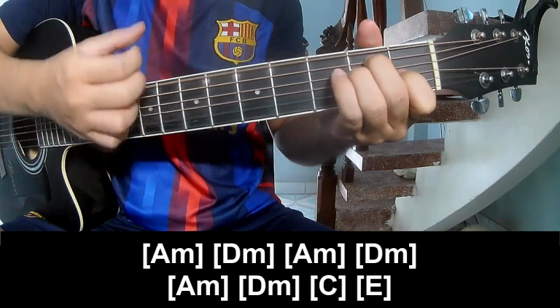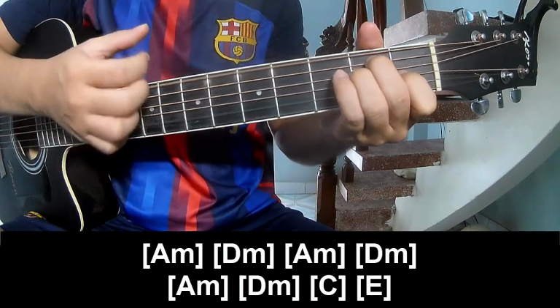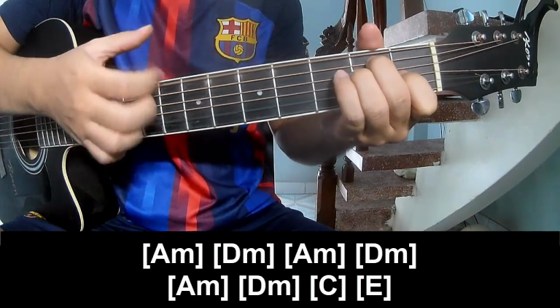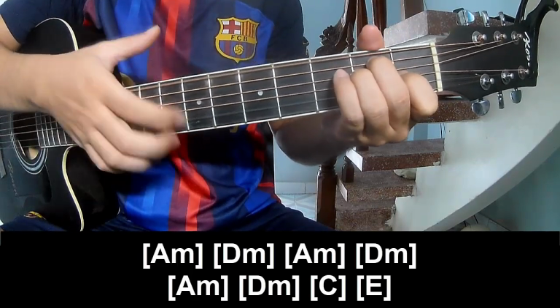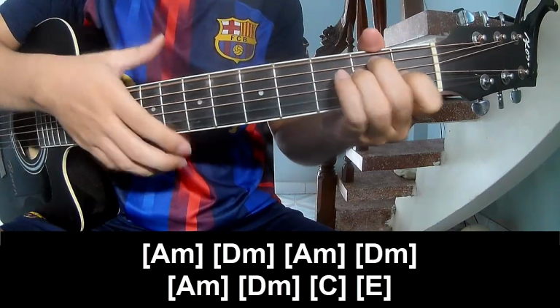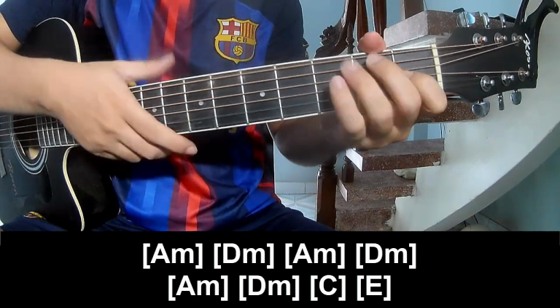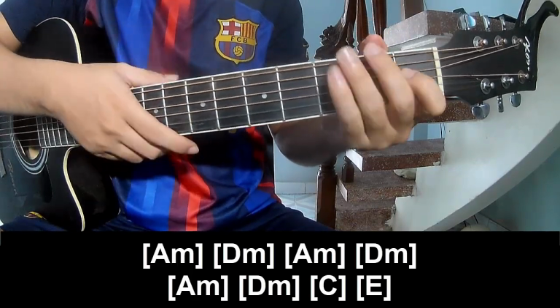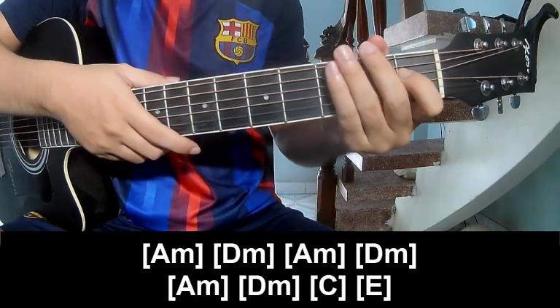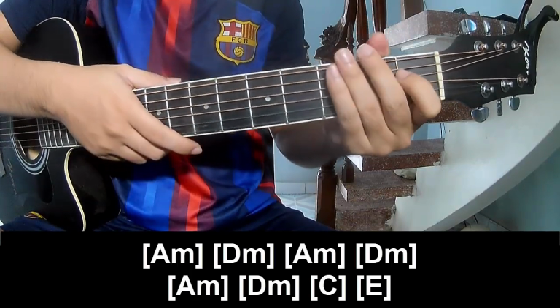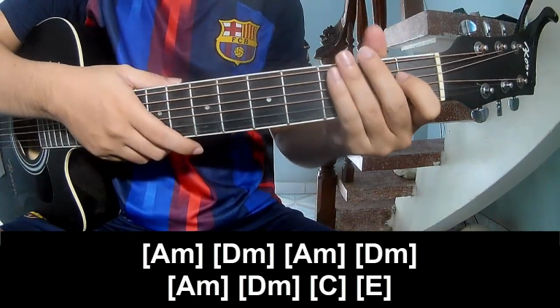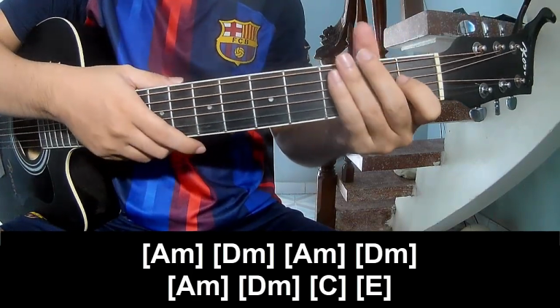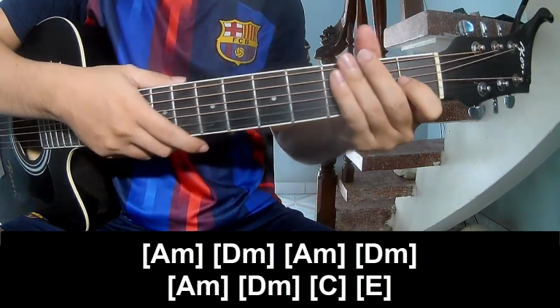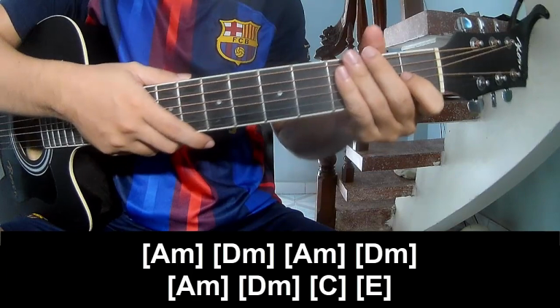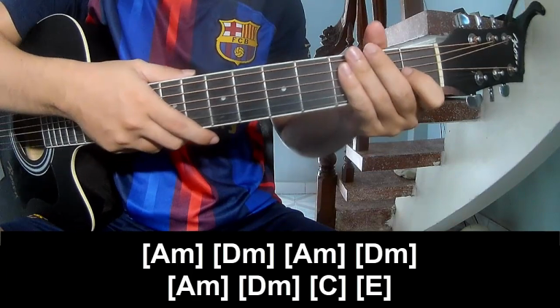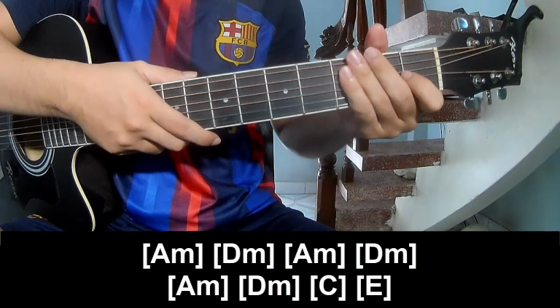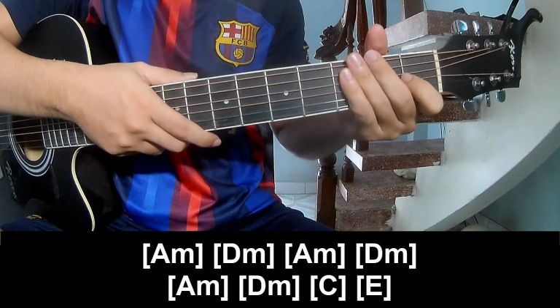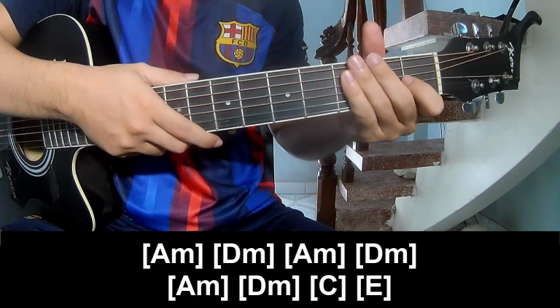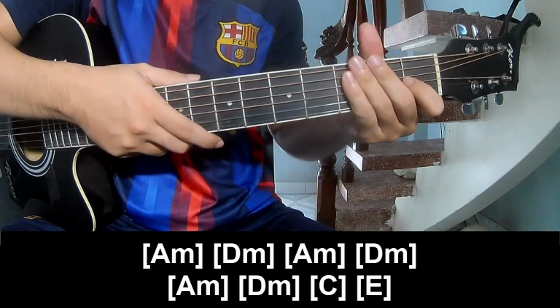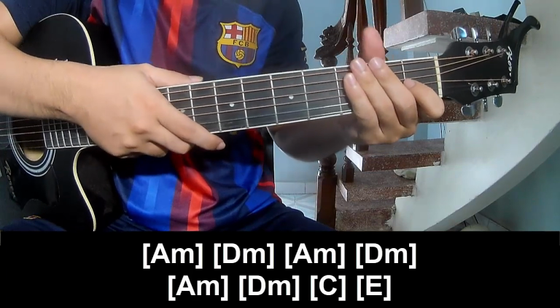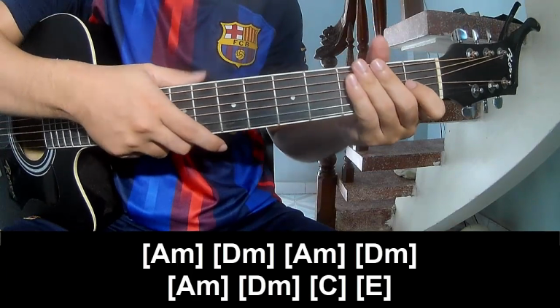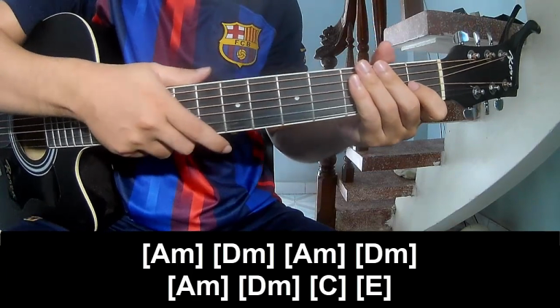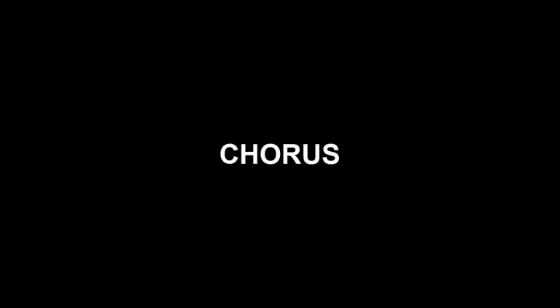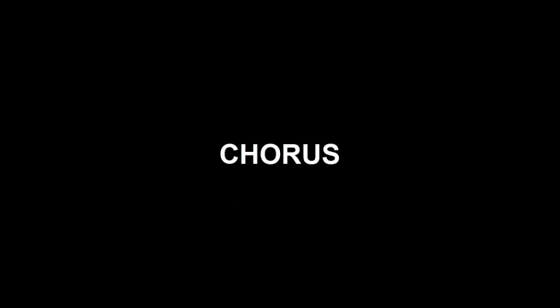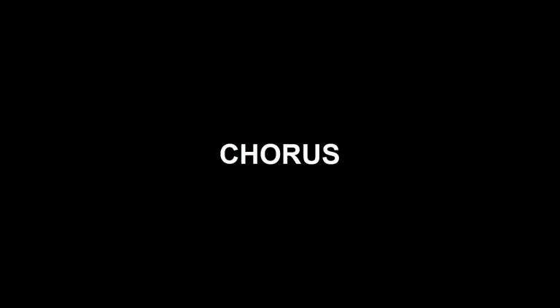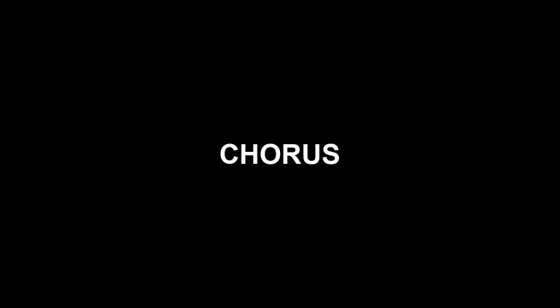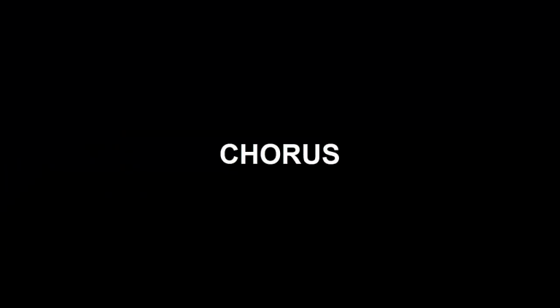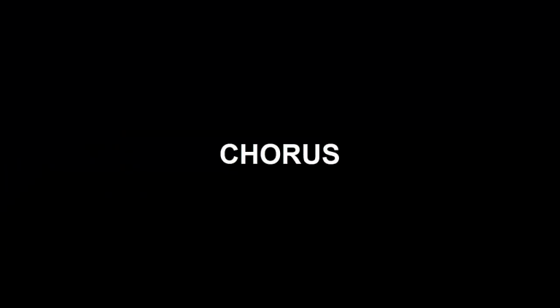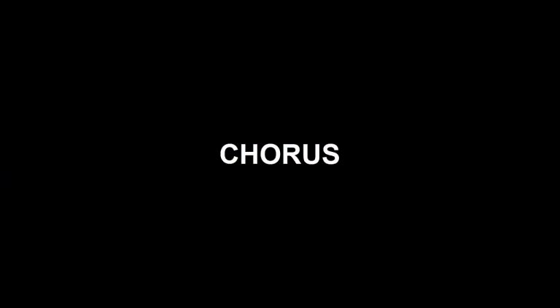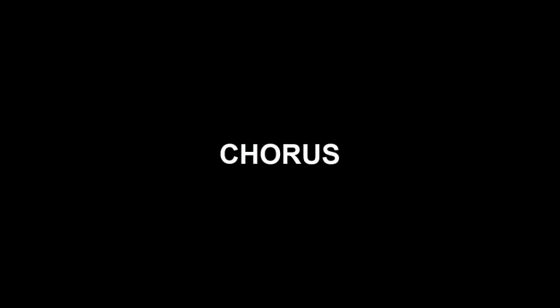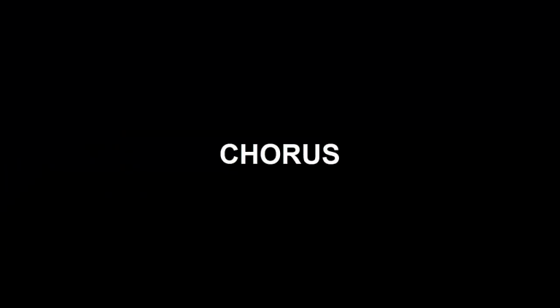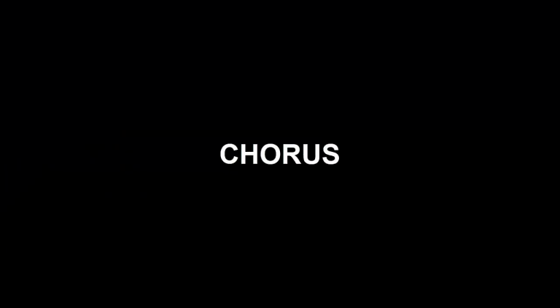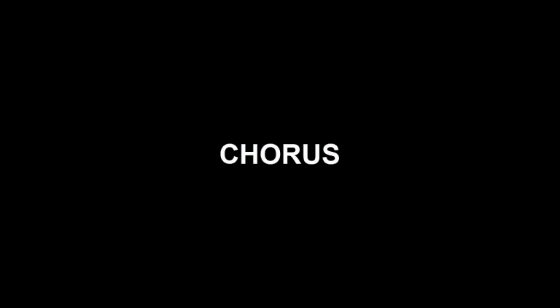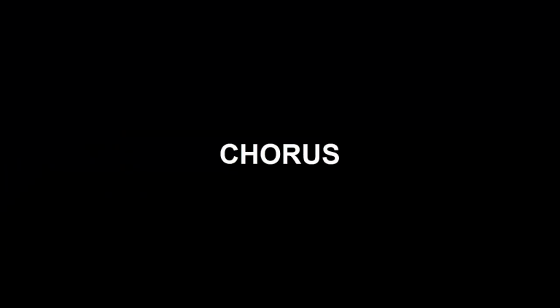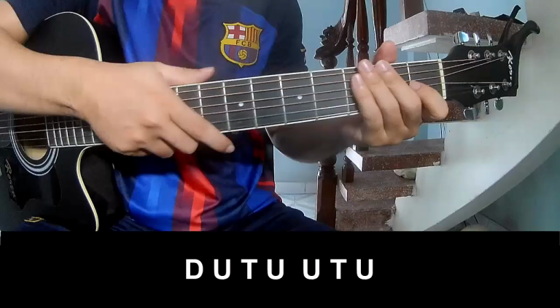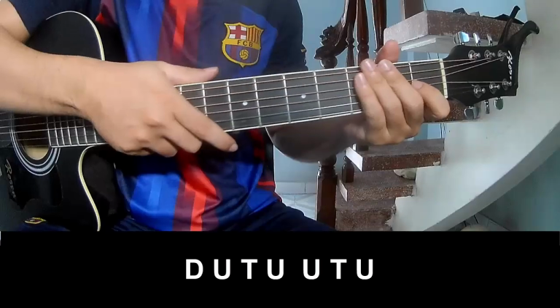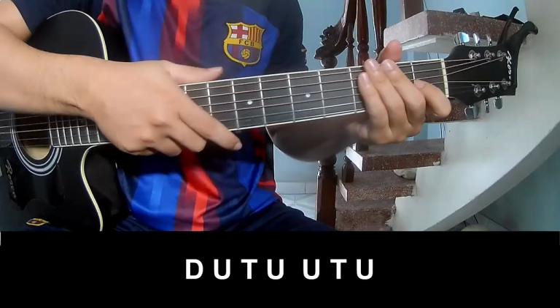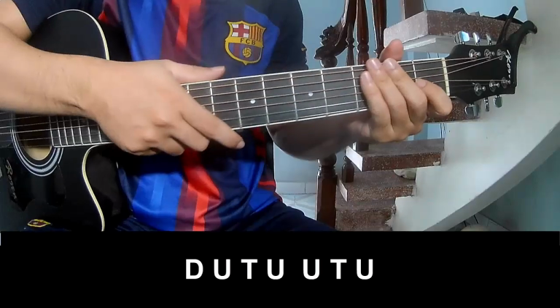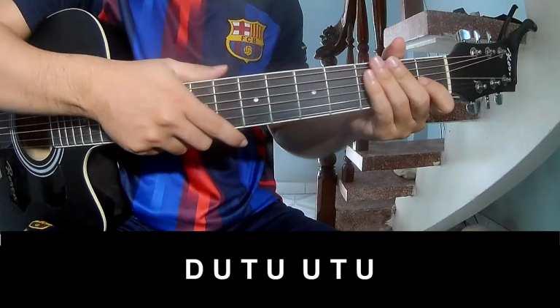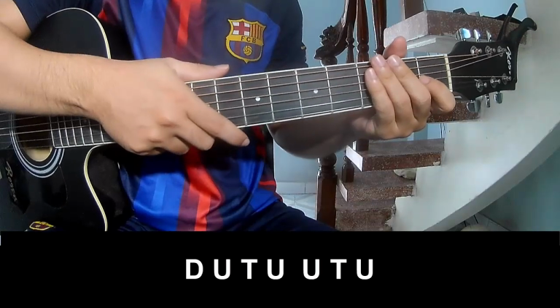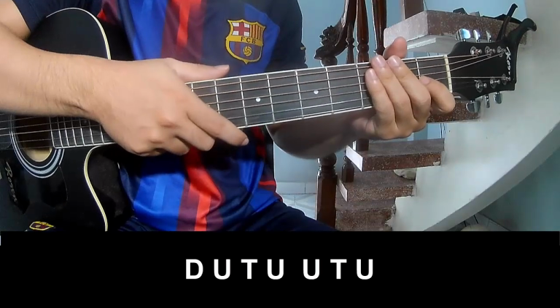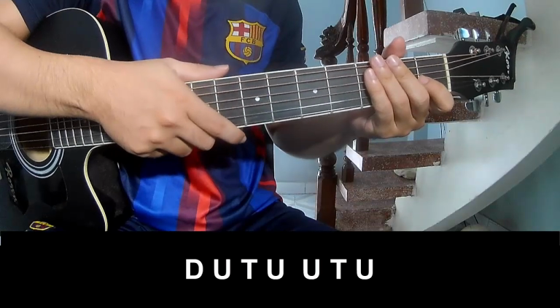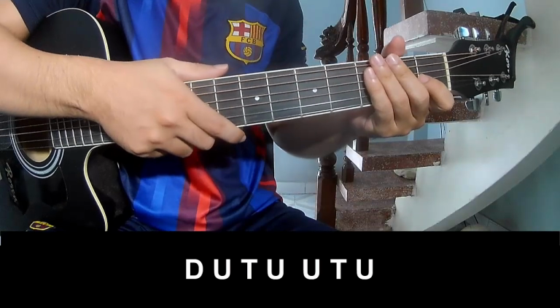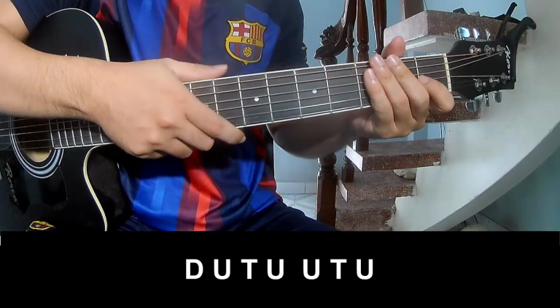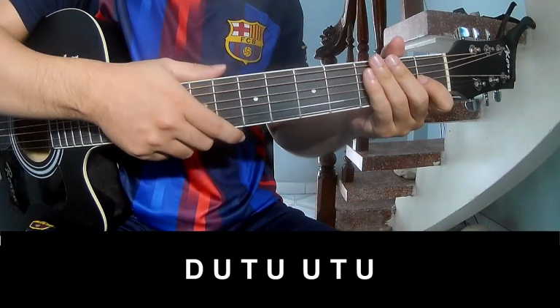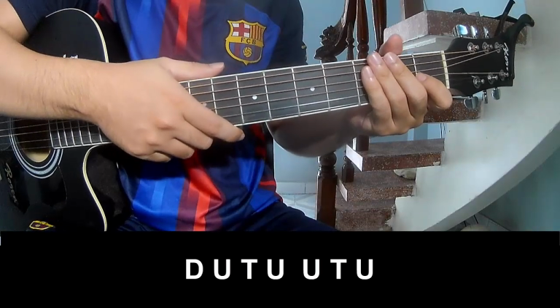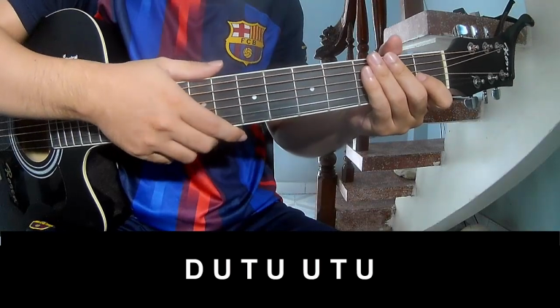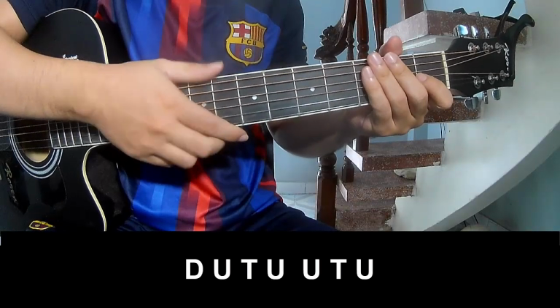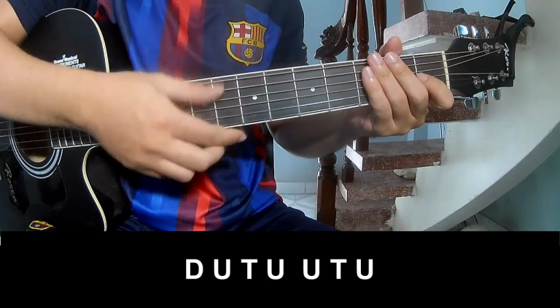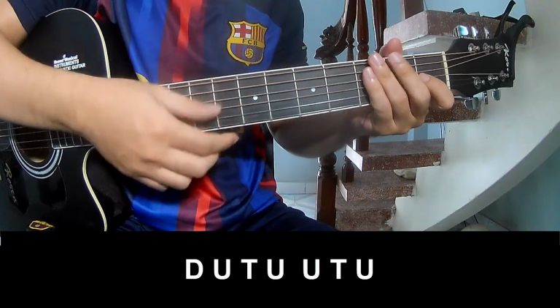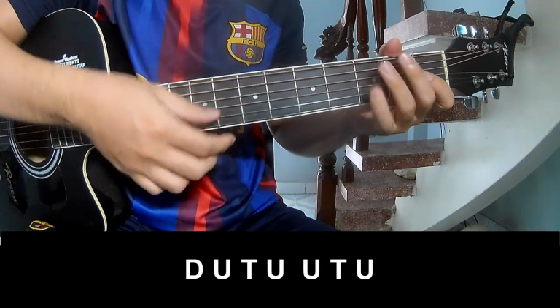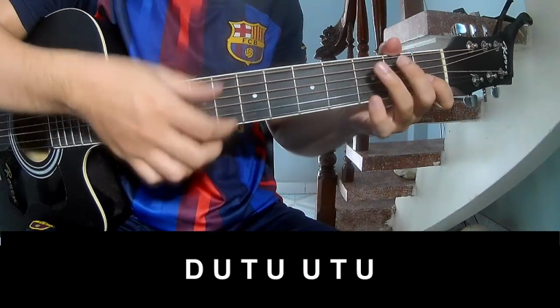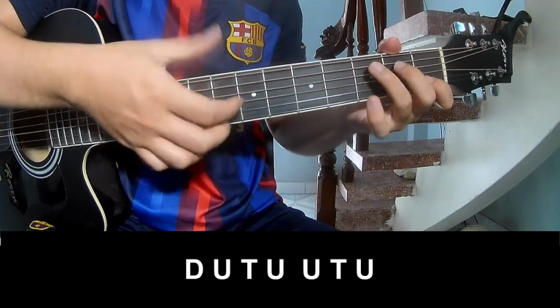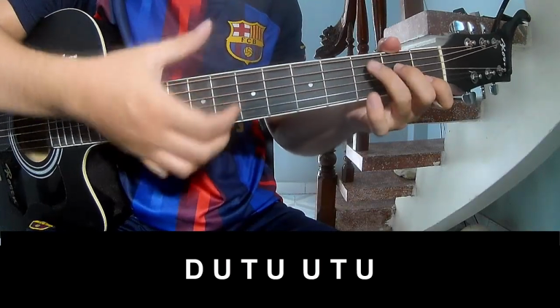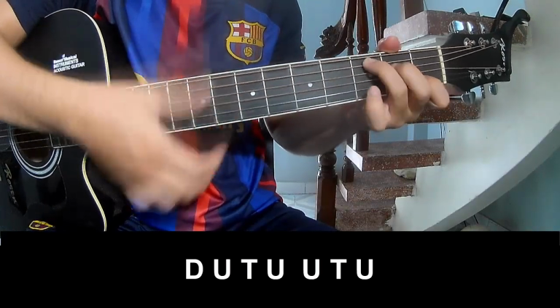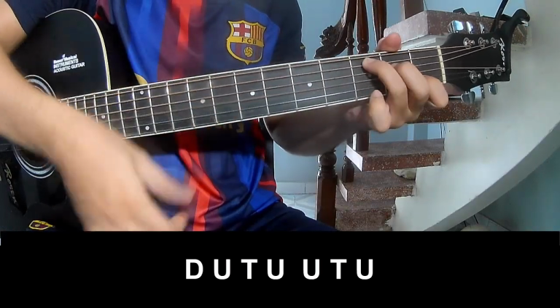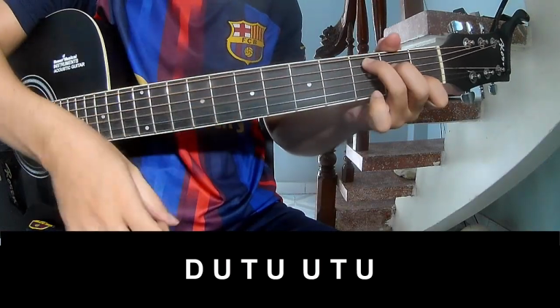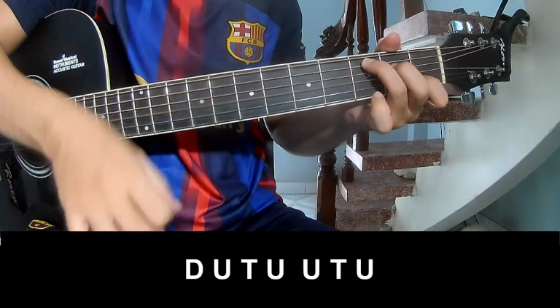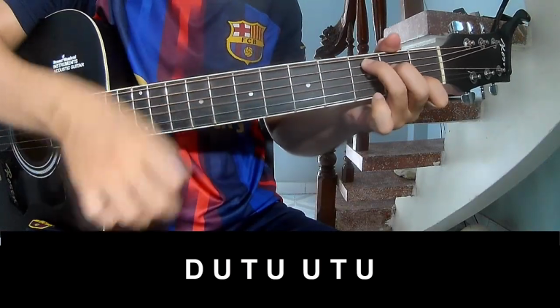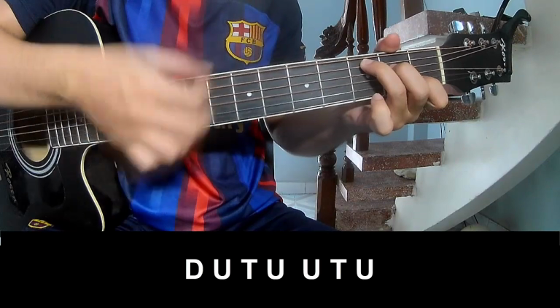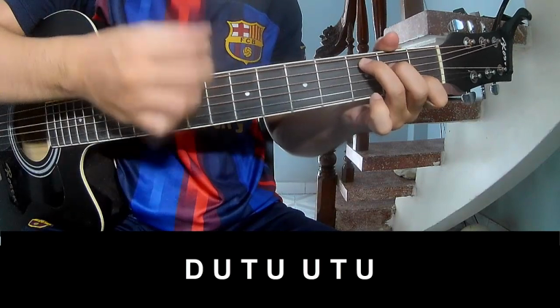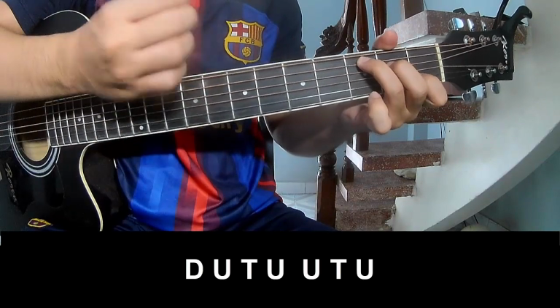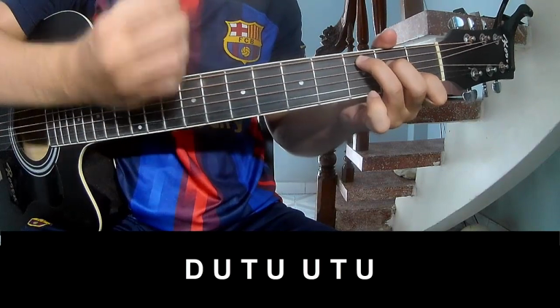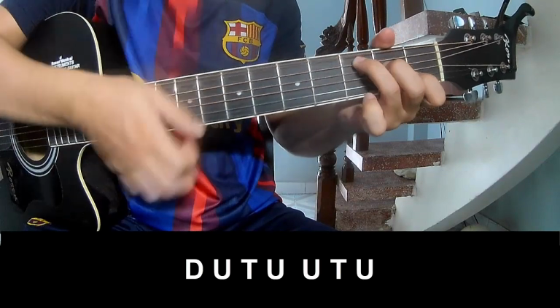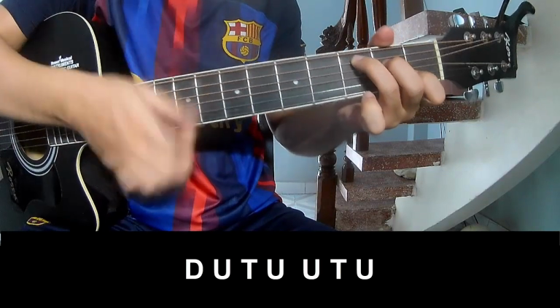And to hit the strumming is the same way for each chord. We play Tao Up Tao.